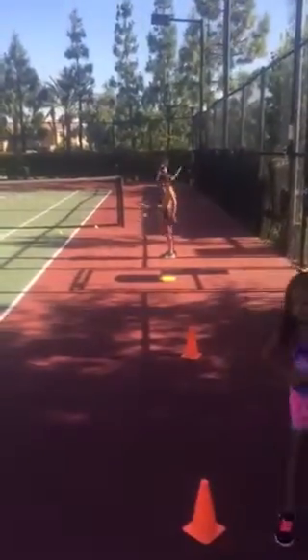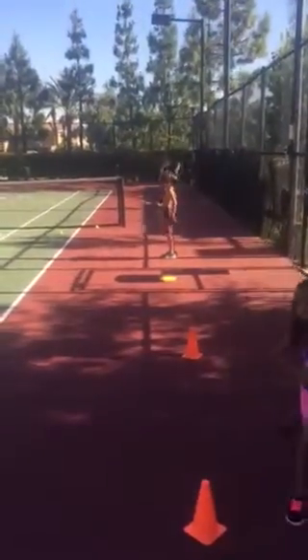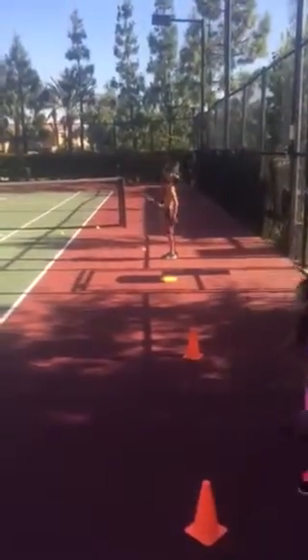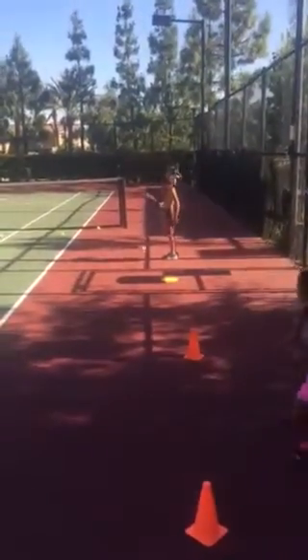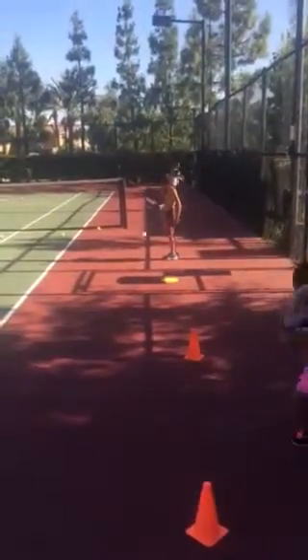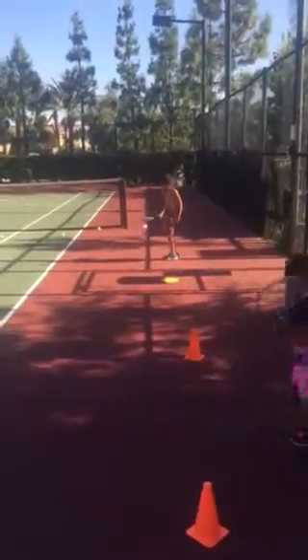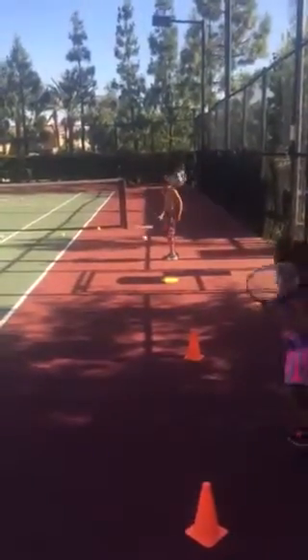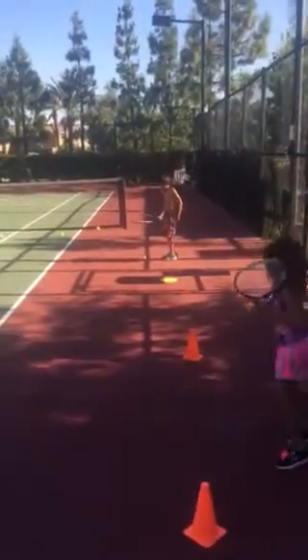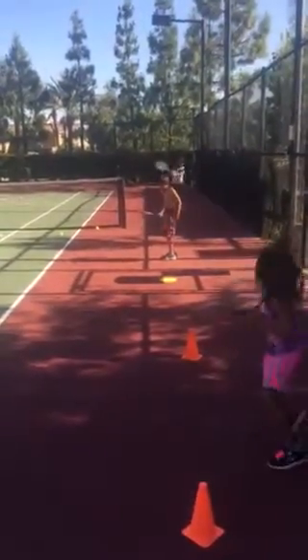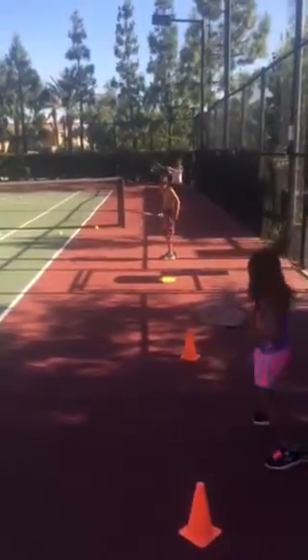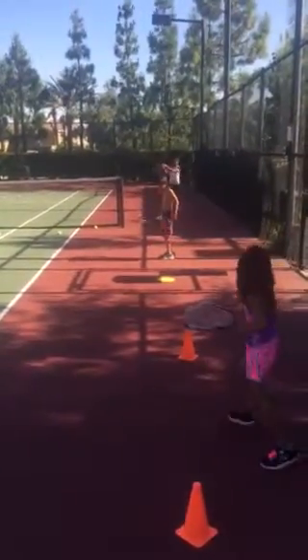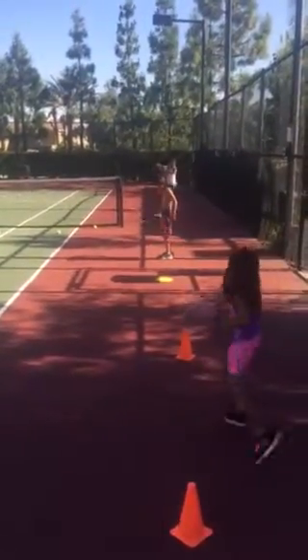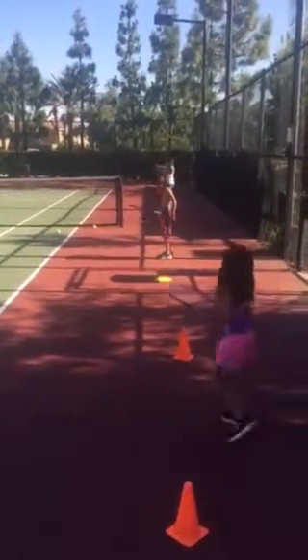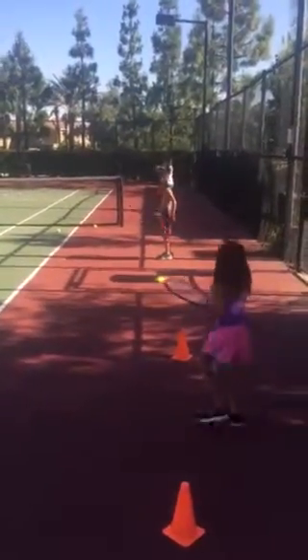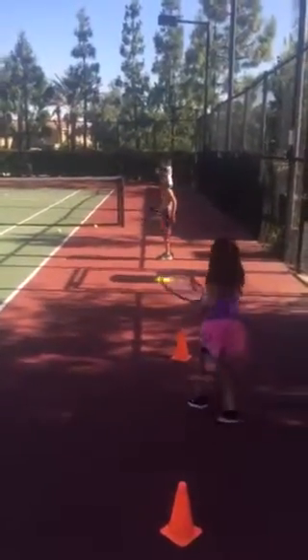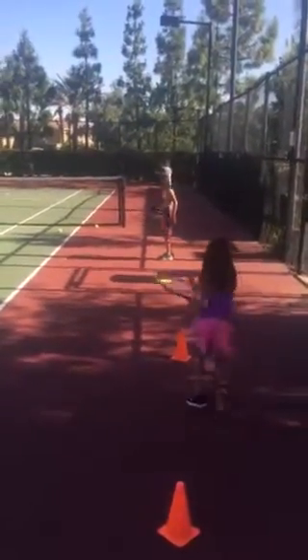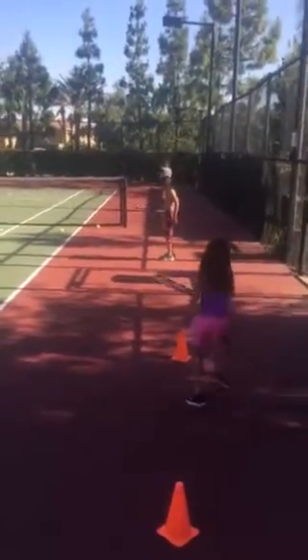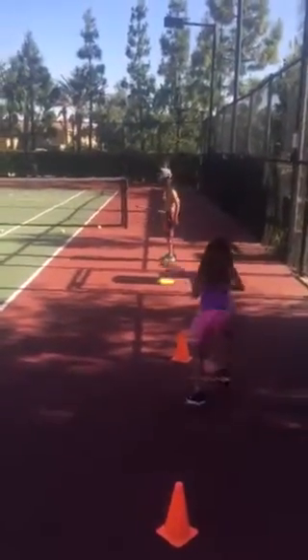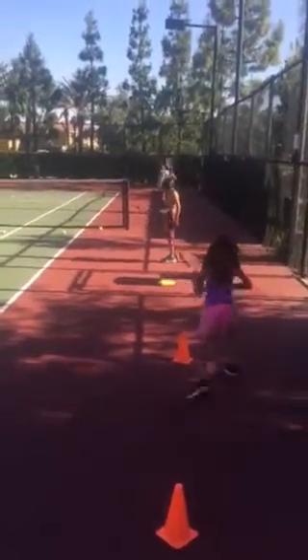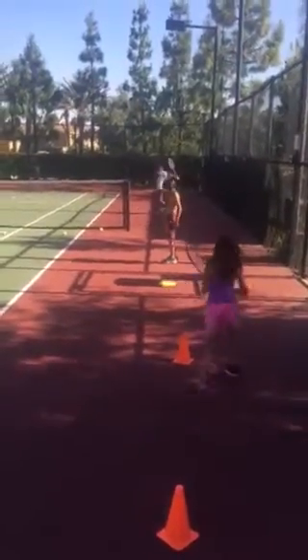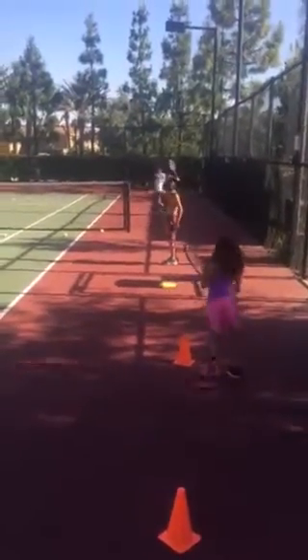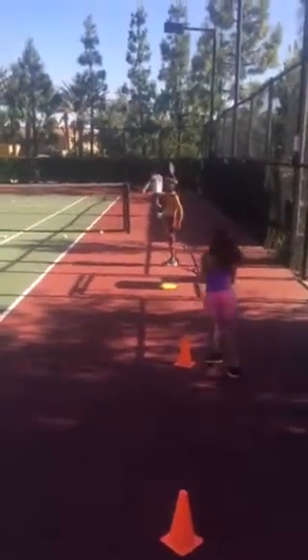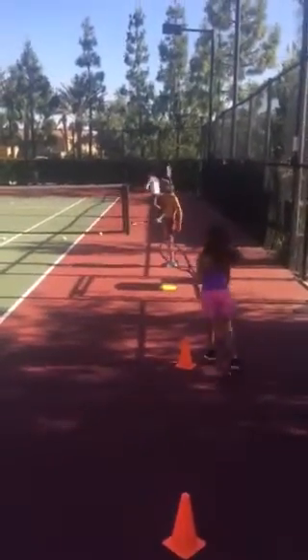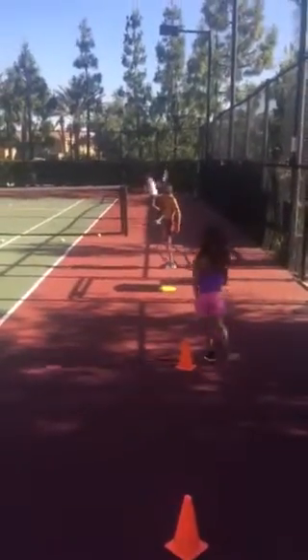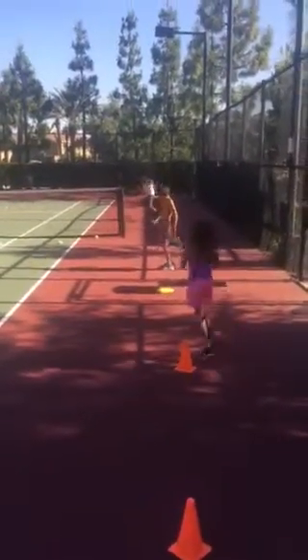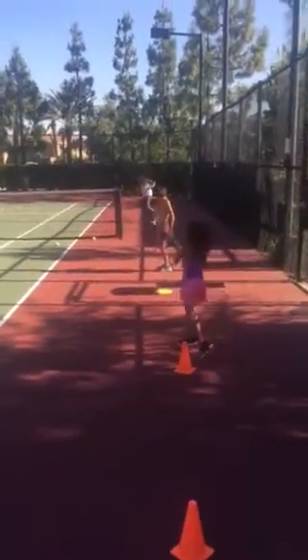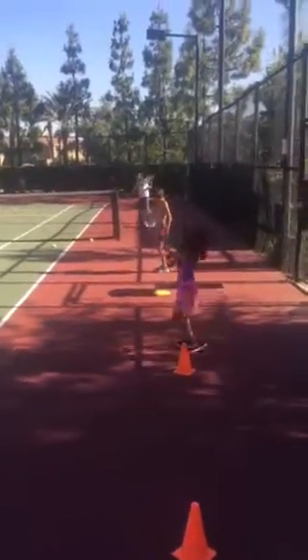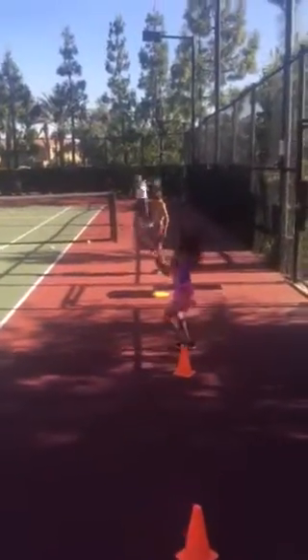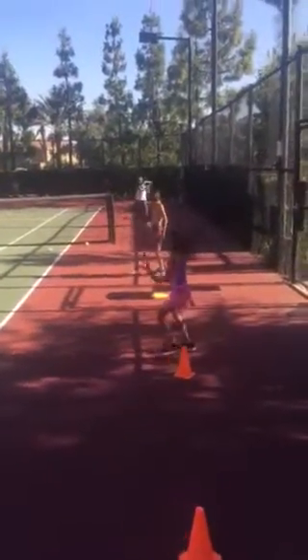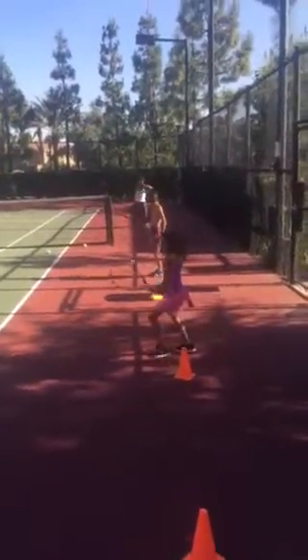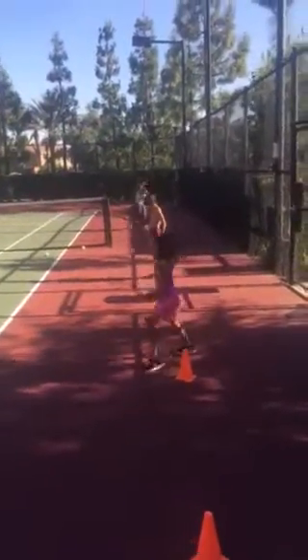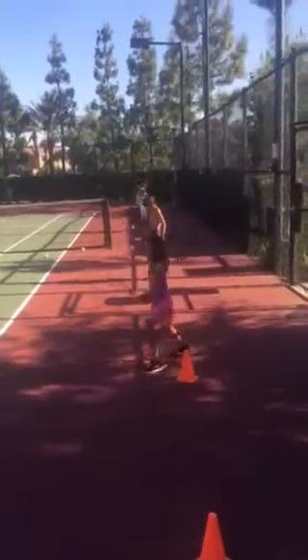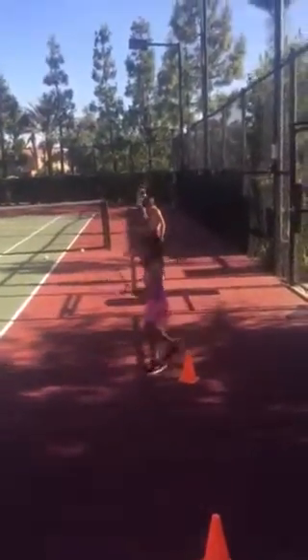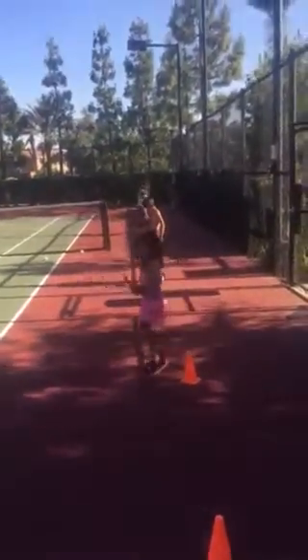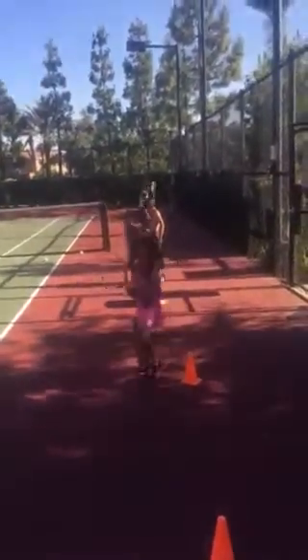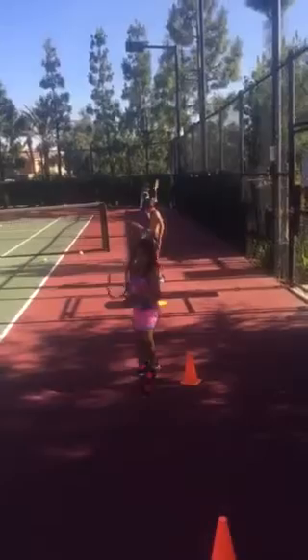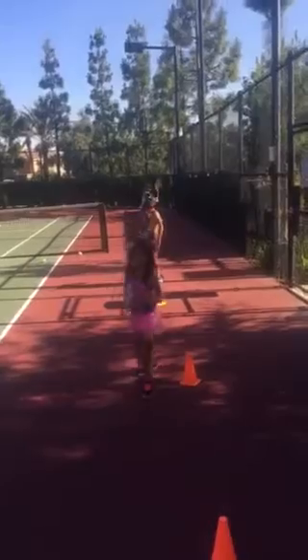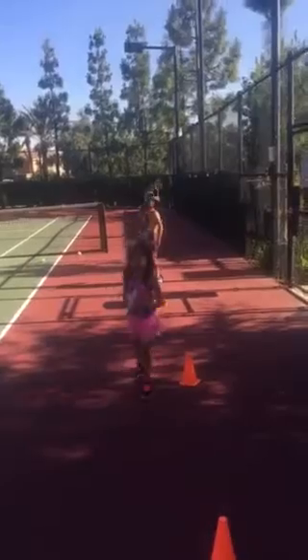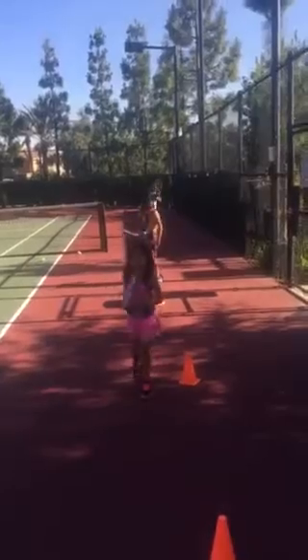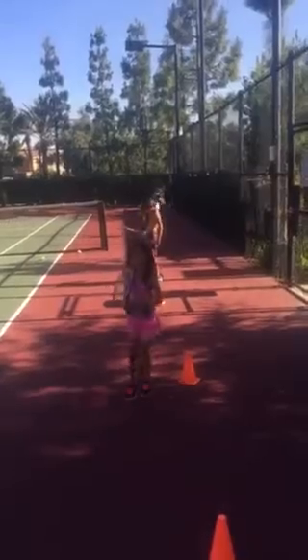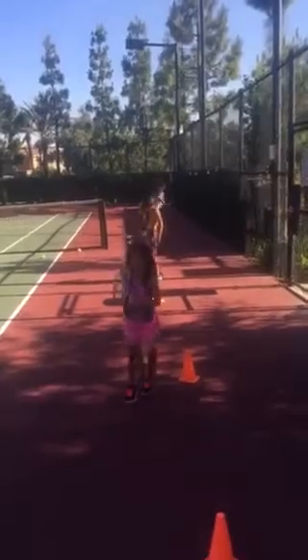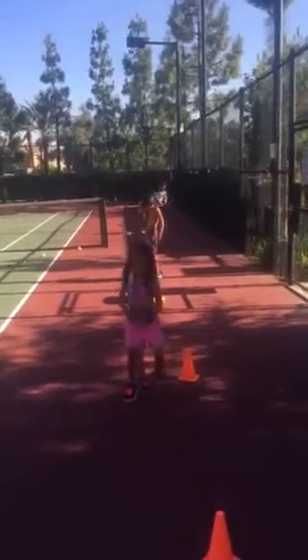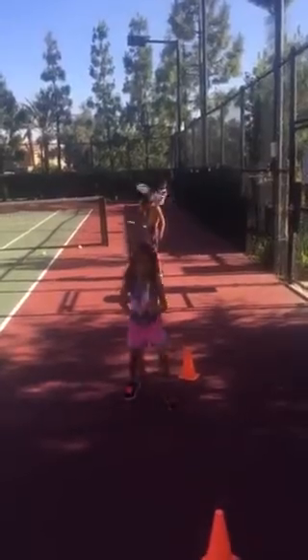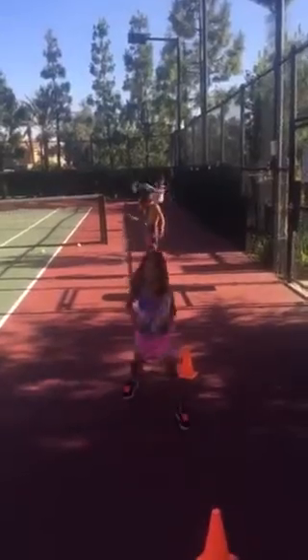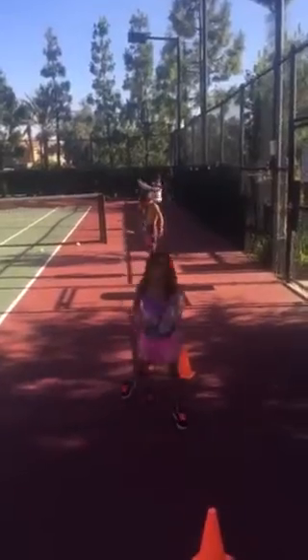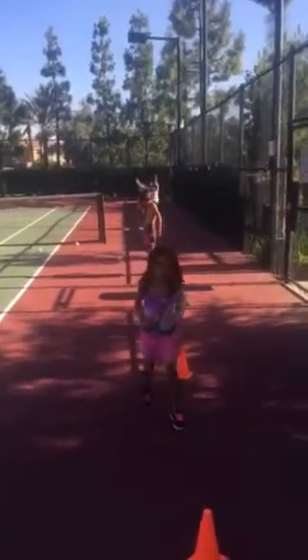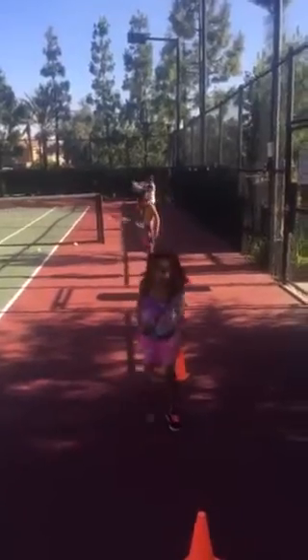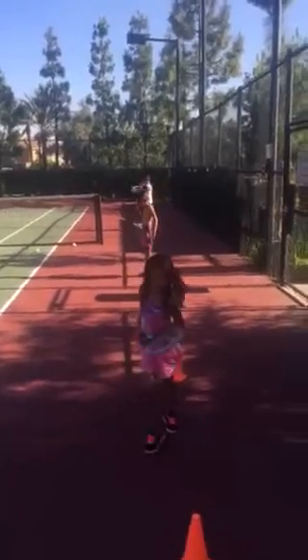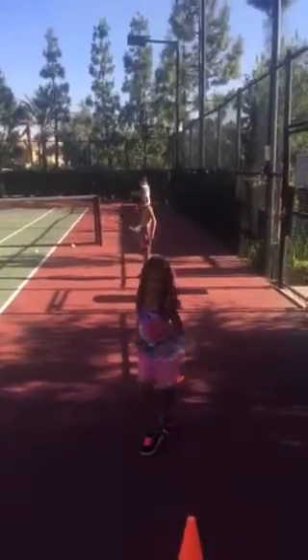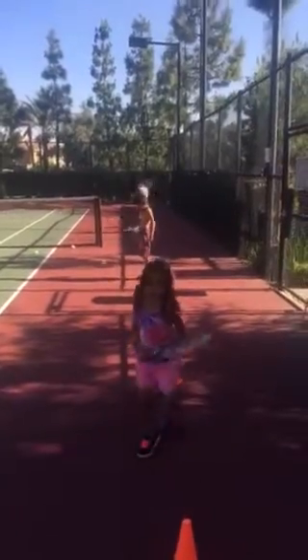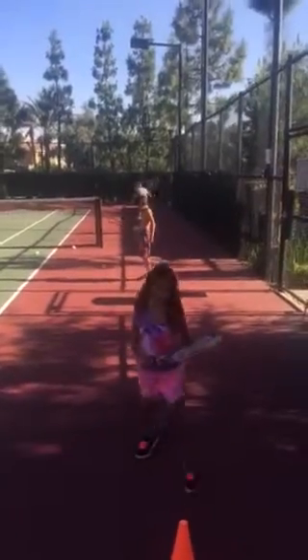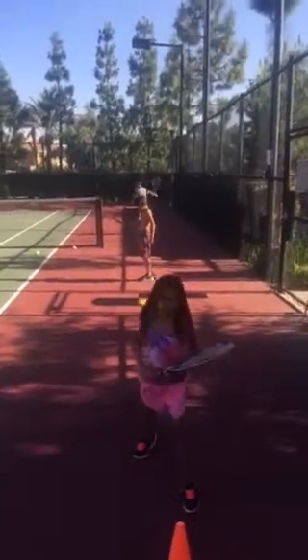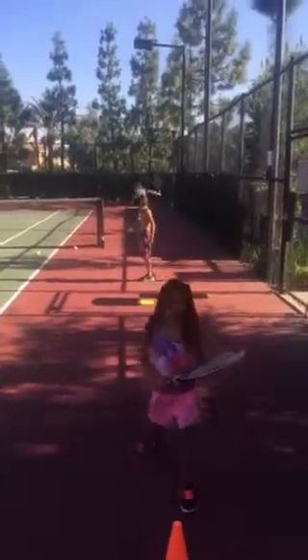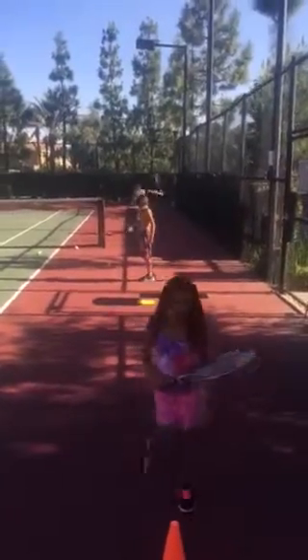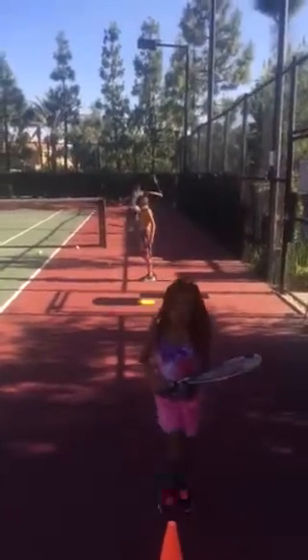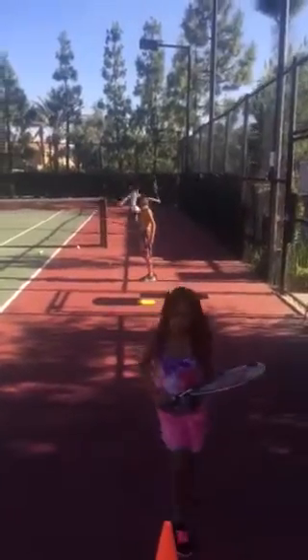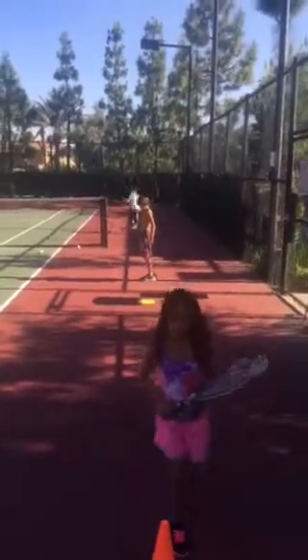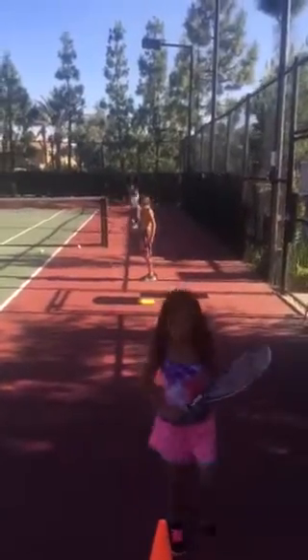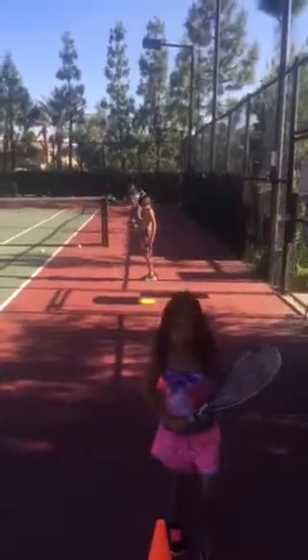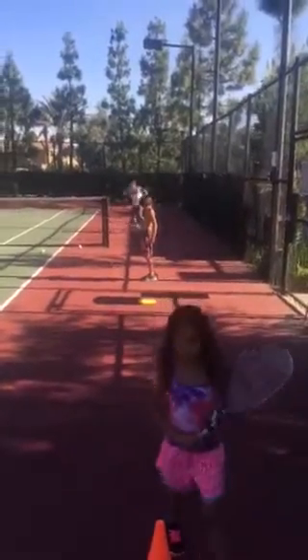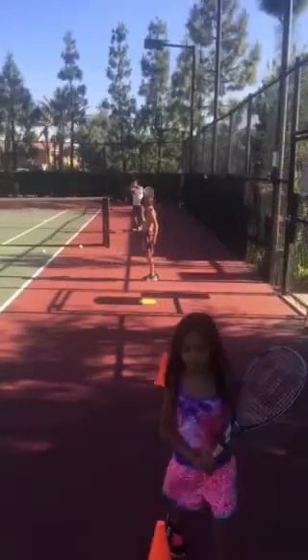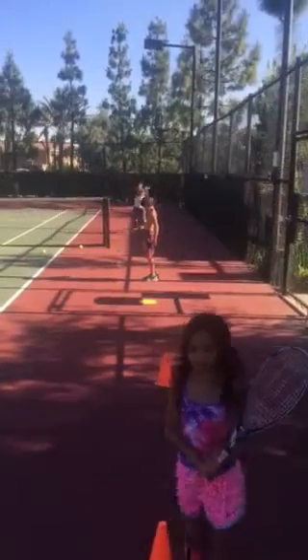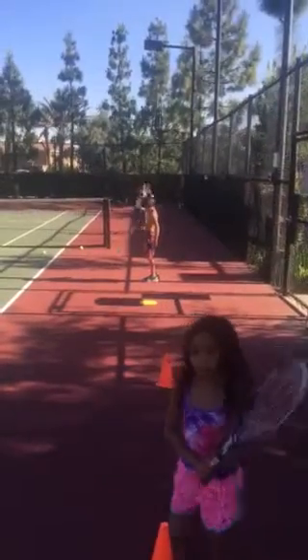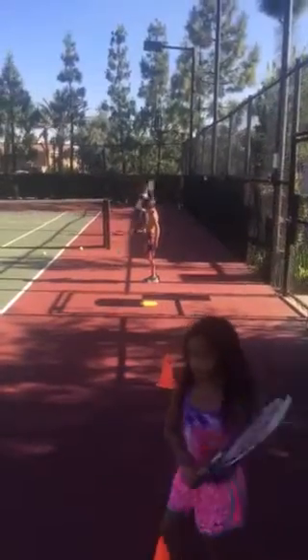Hi guys, Coach Bill here at Tennis and E1, and I am doing a quick training video for our tennis coaches.